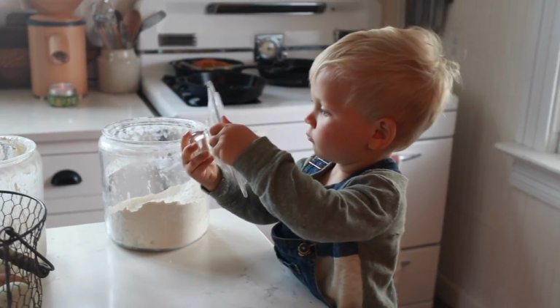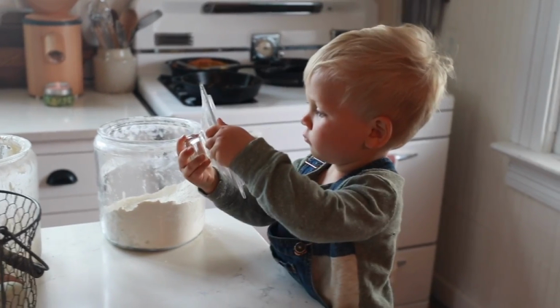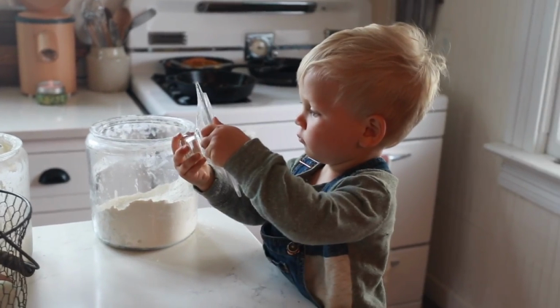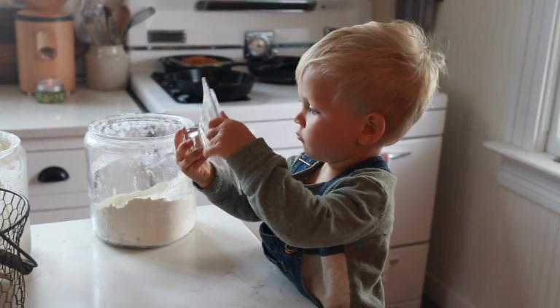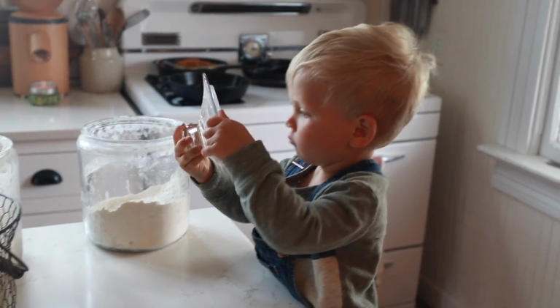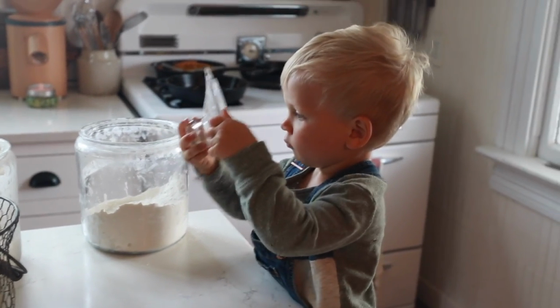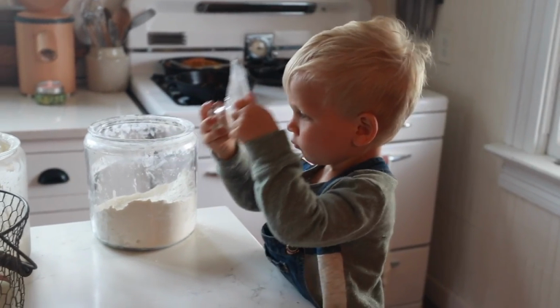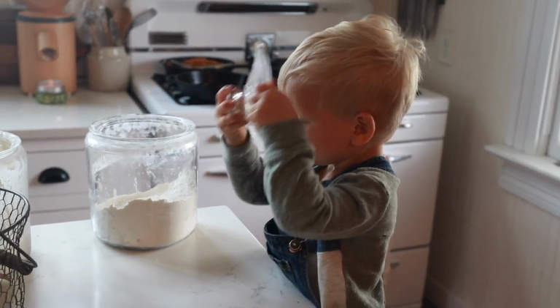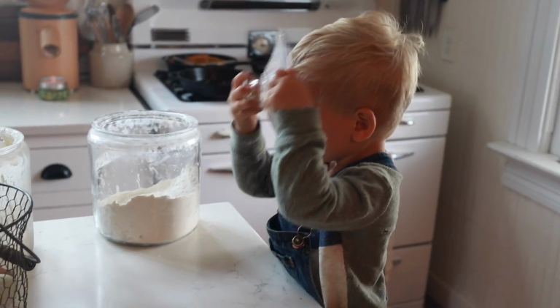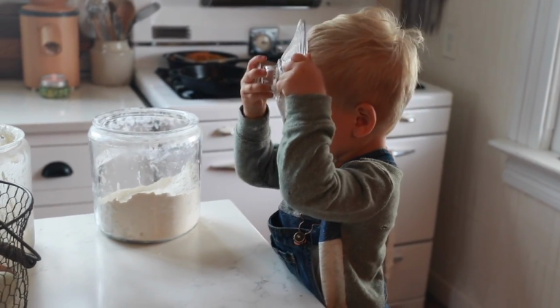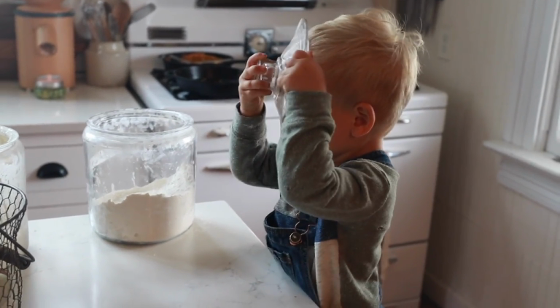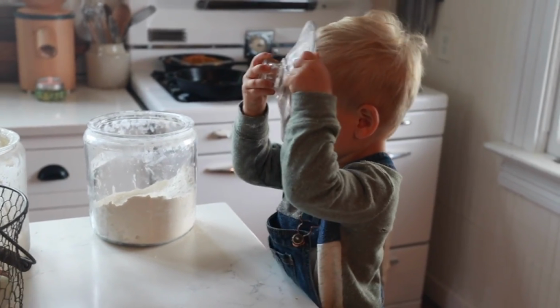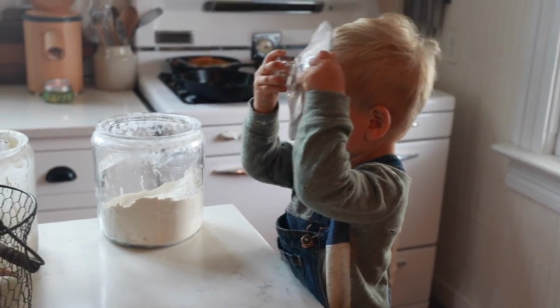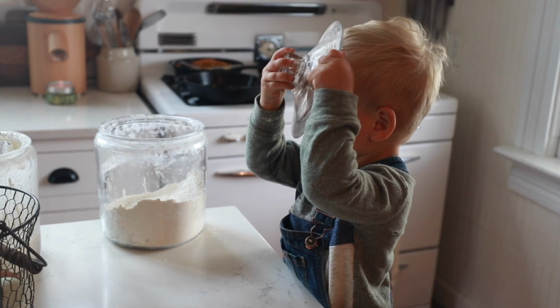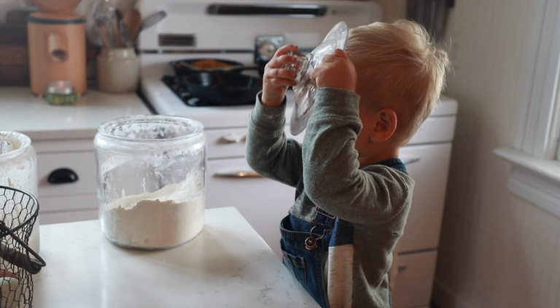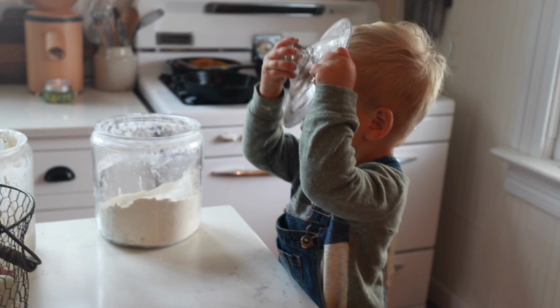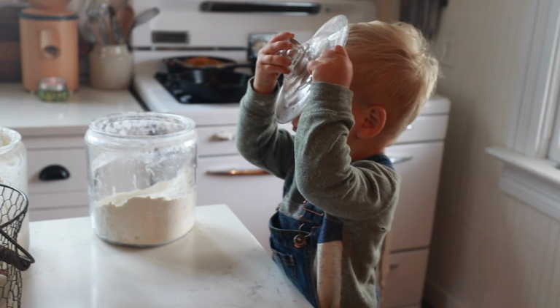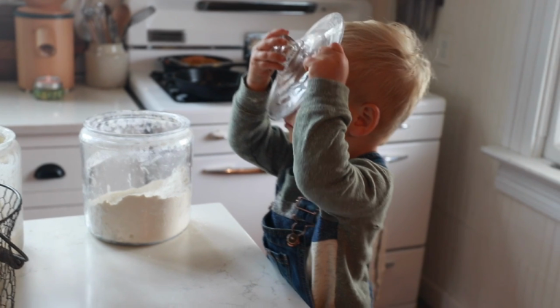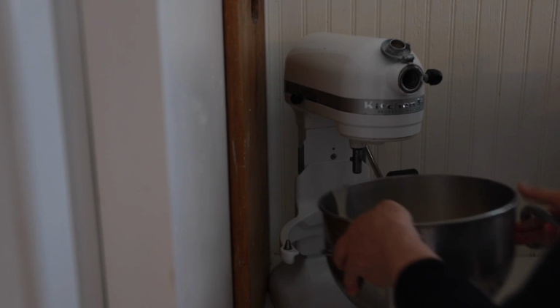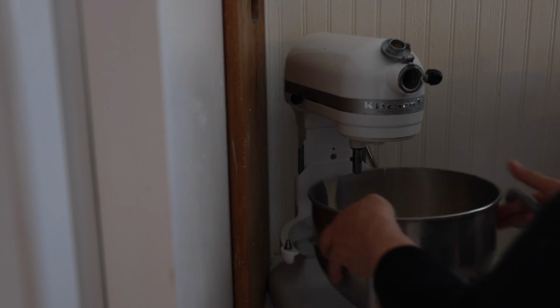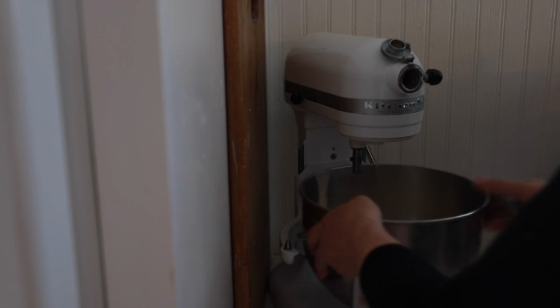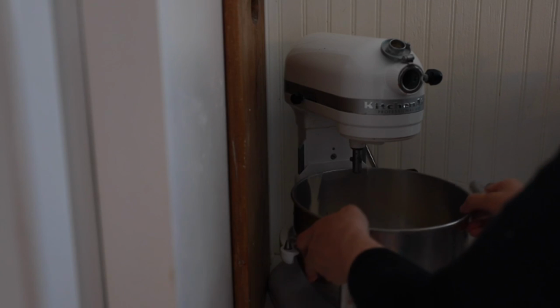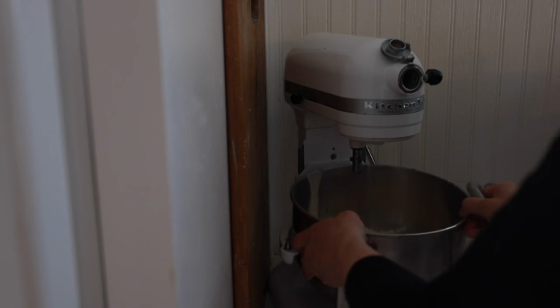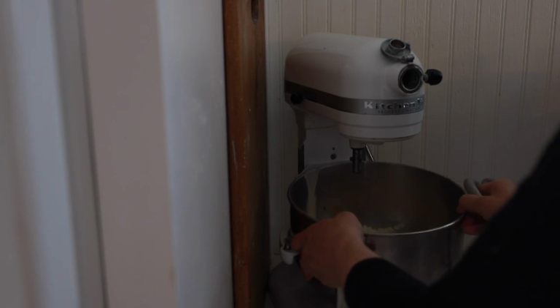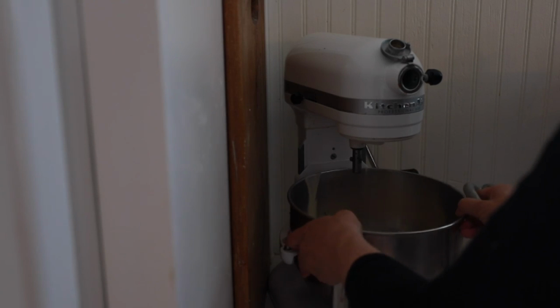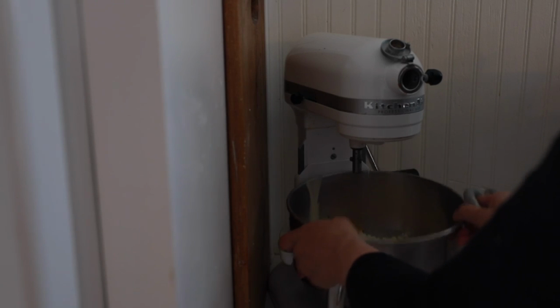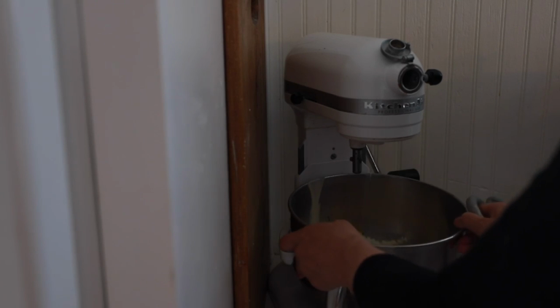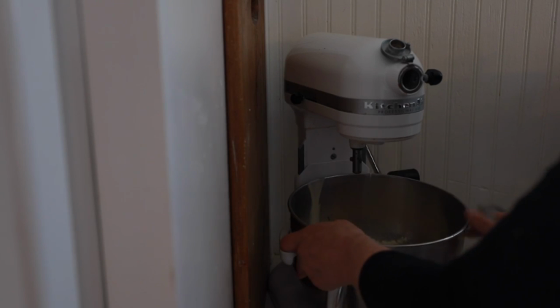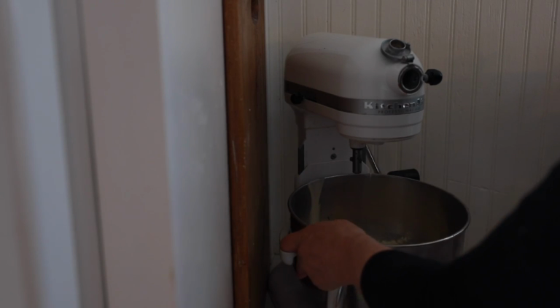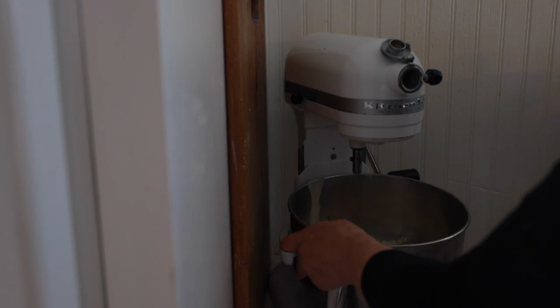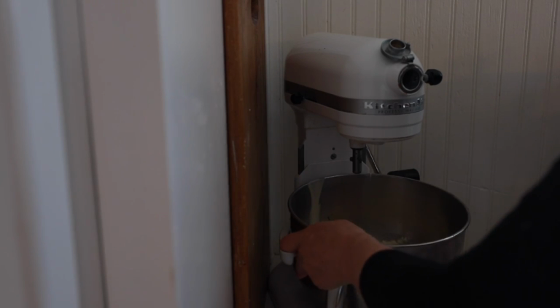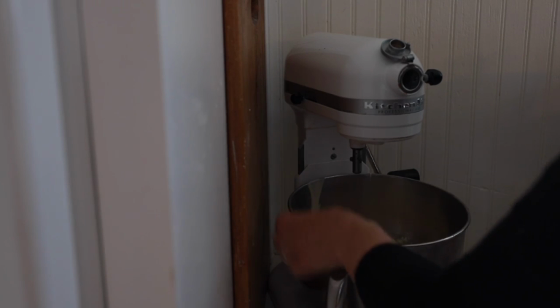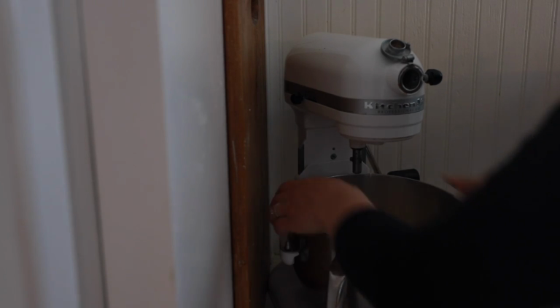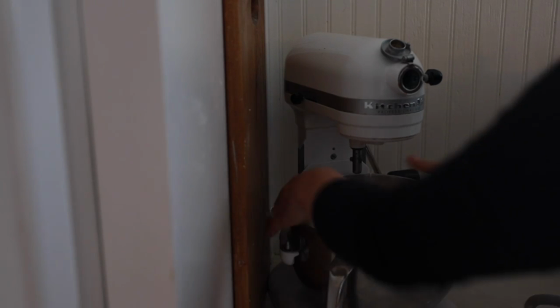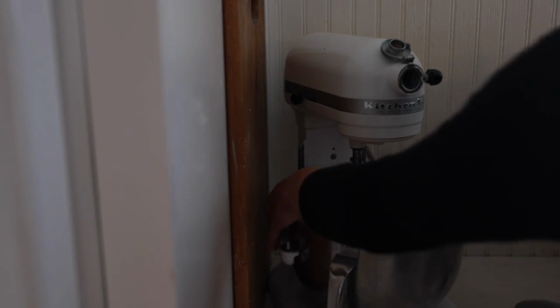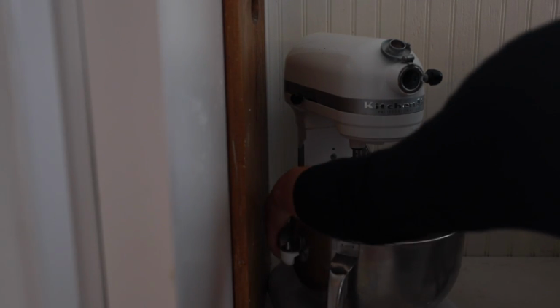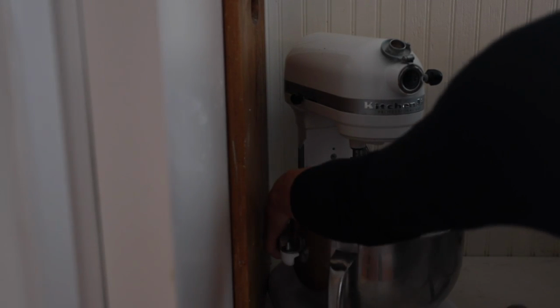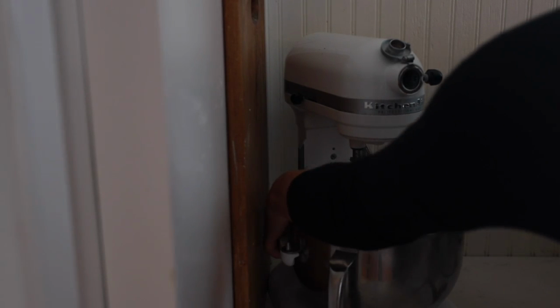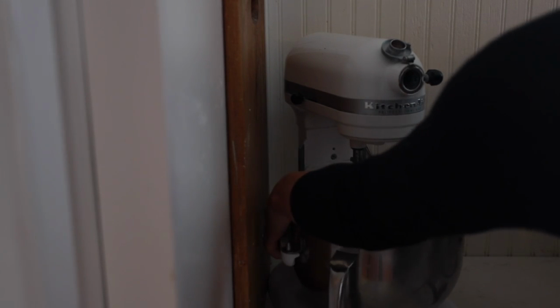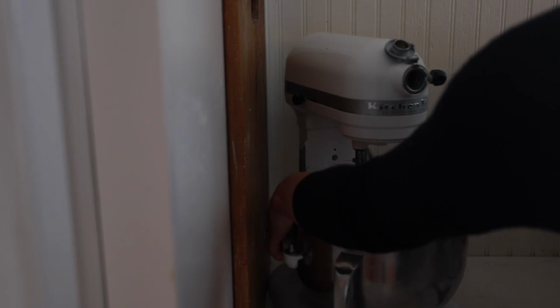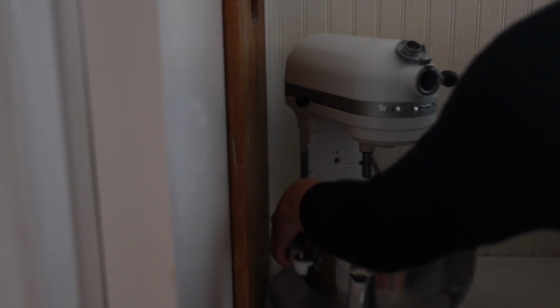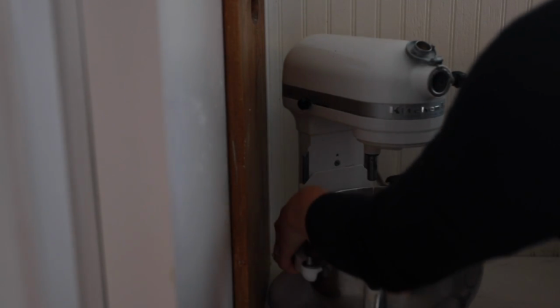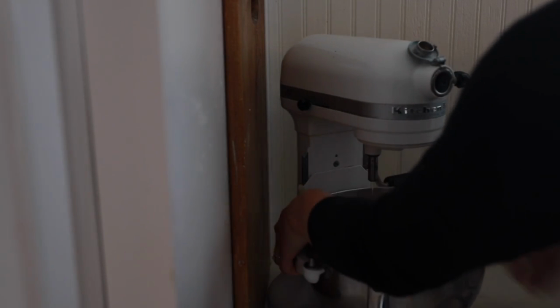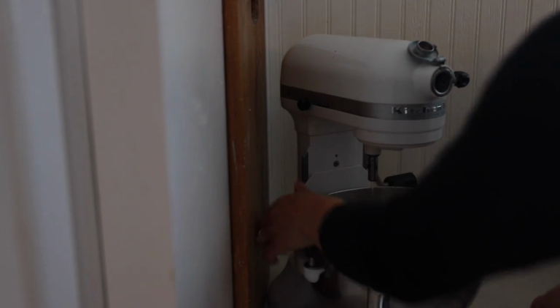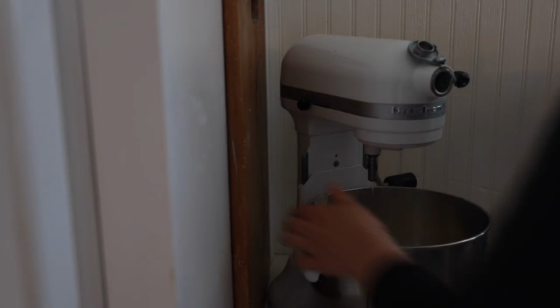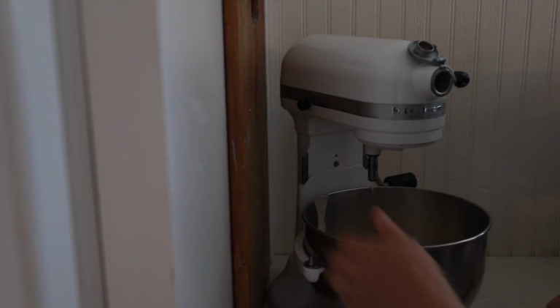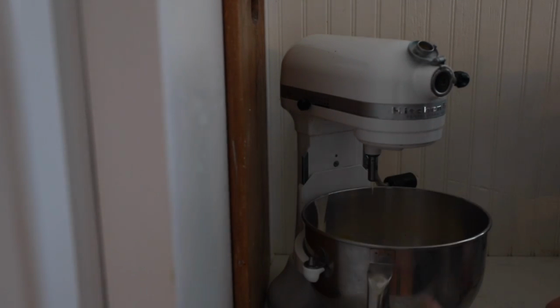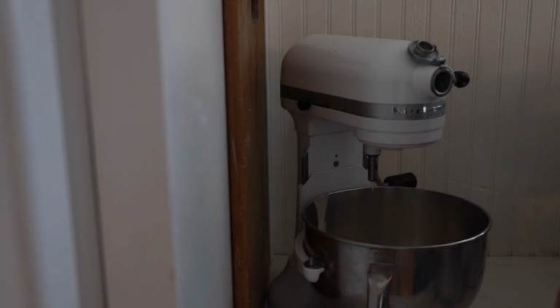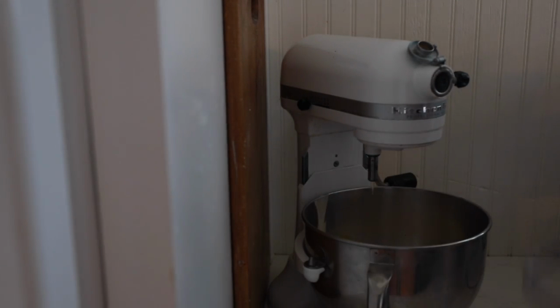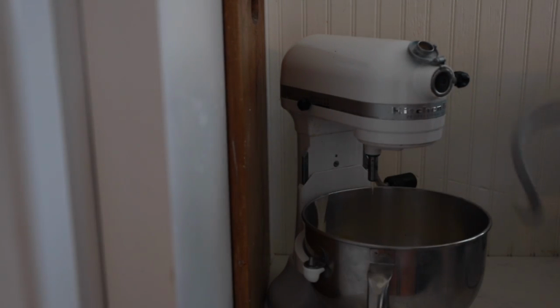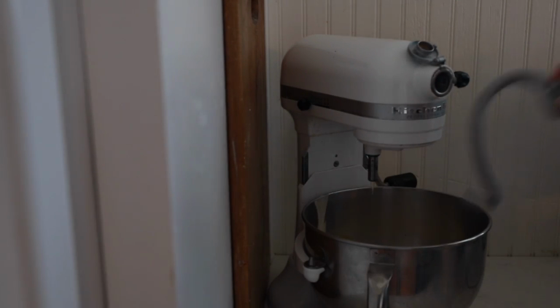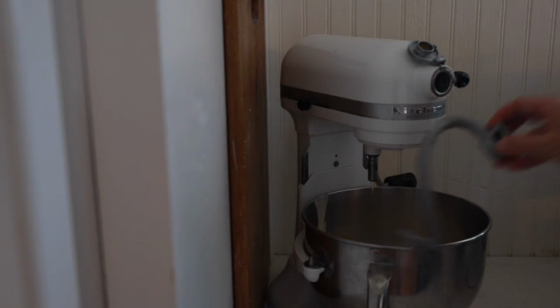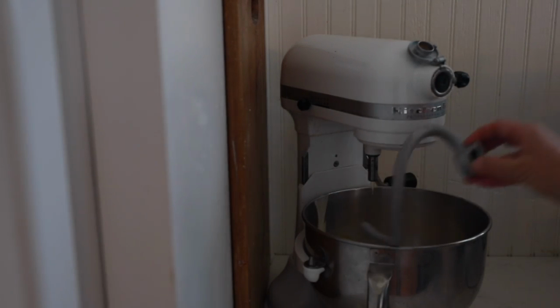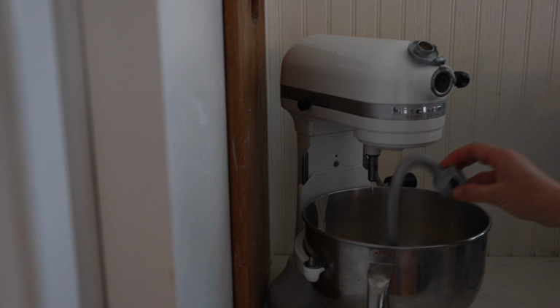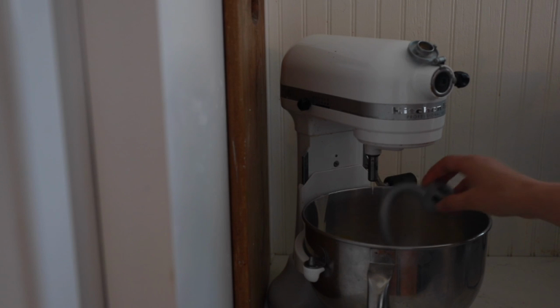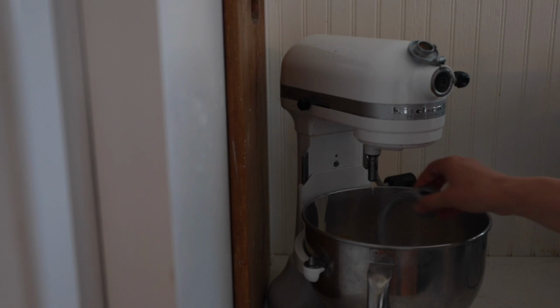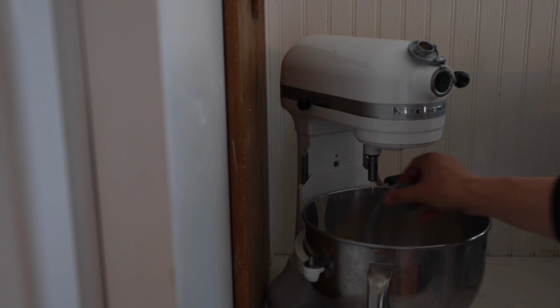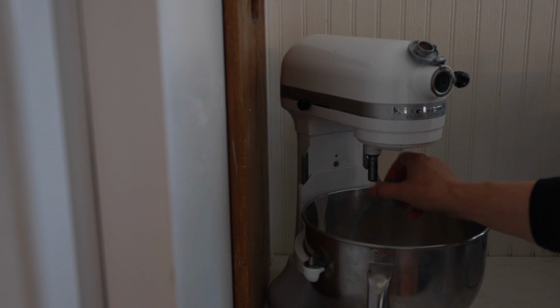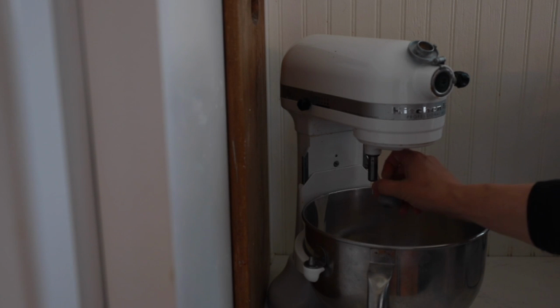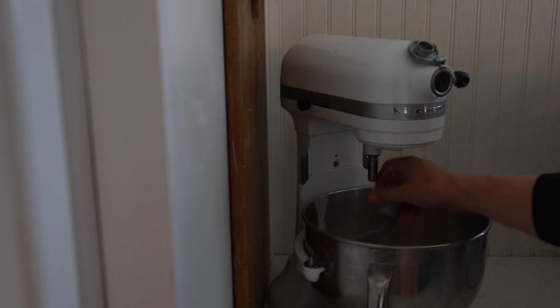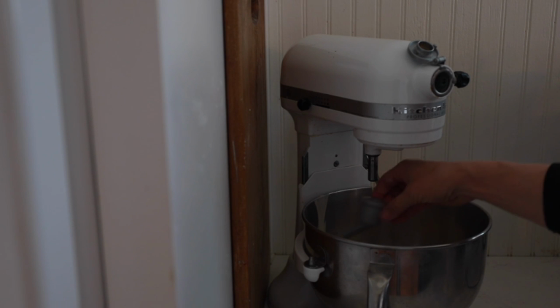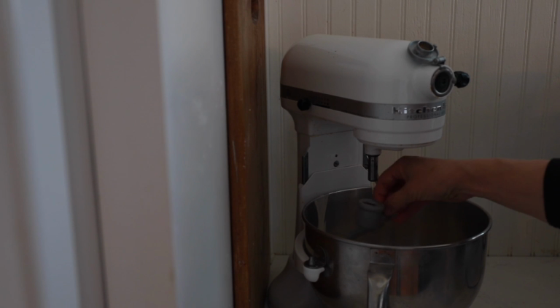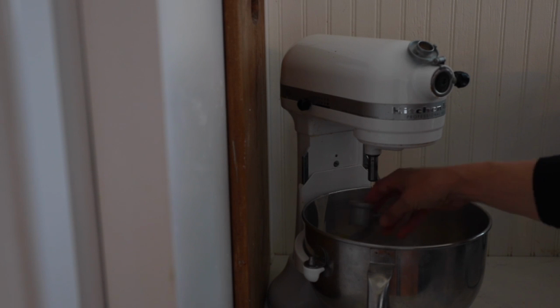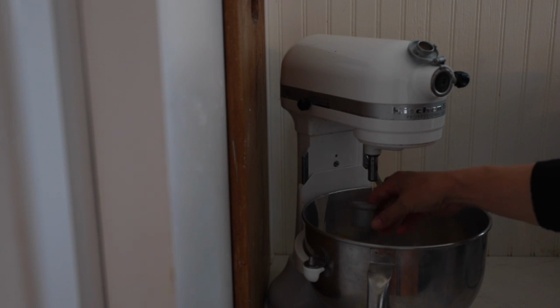If you use bubbly active starter, as it's sitting throughout the day the dough will rise. Either way, it doesn't matter because you're going to be flattening it out in order to make the pasta.